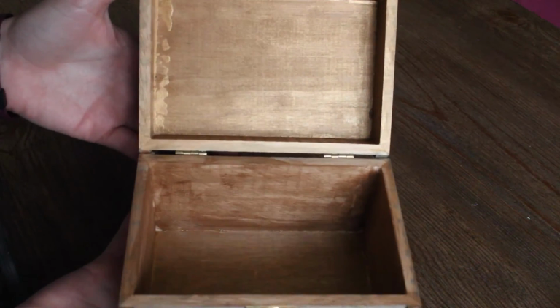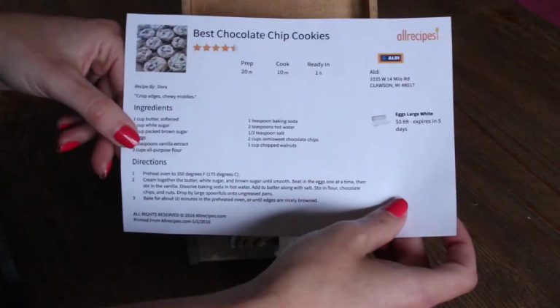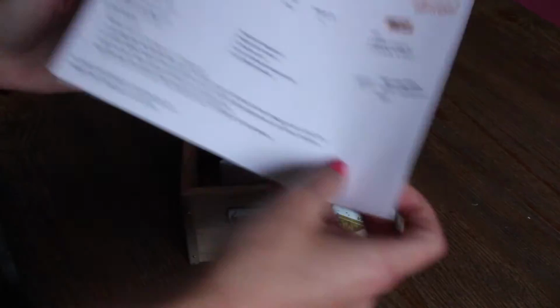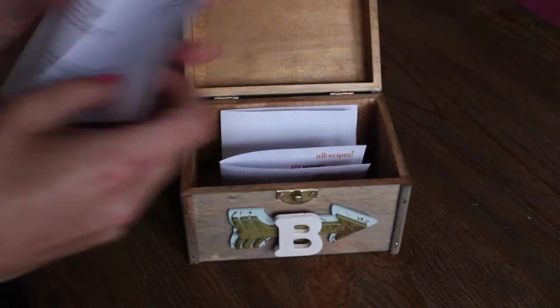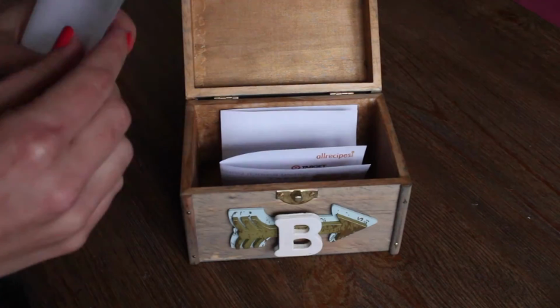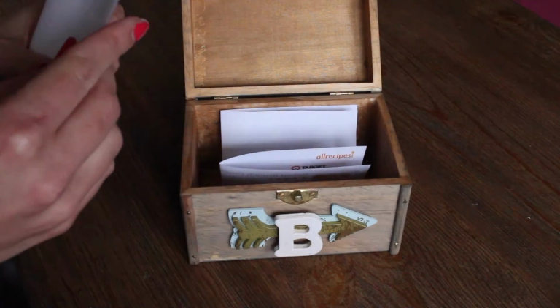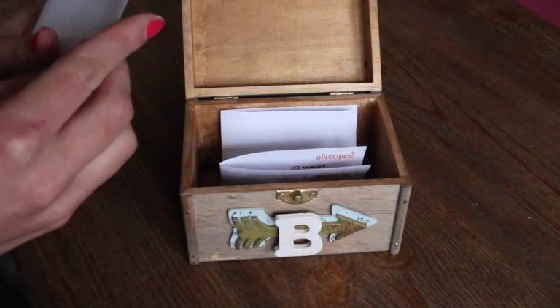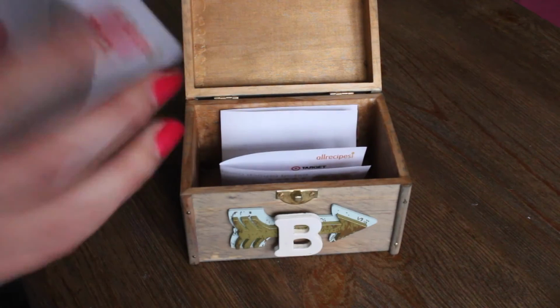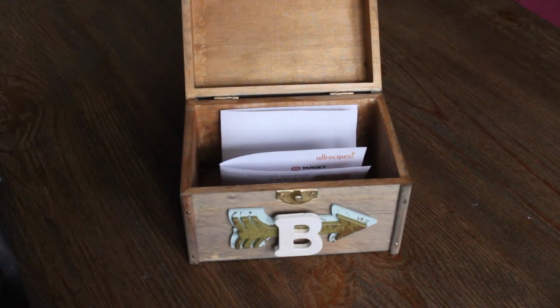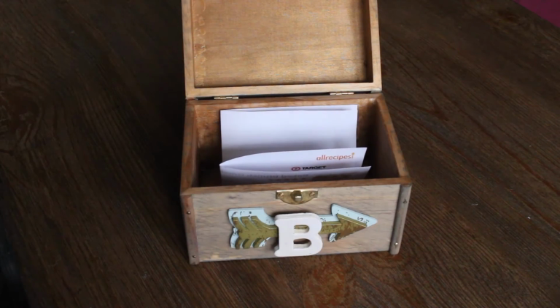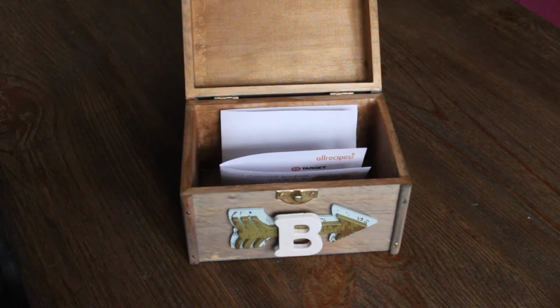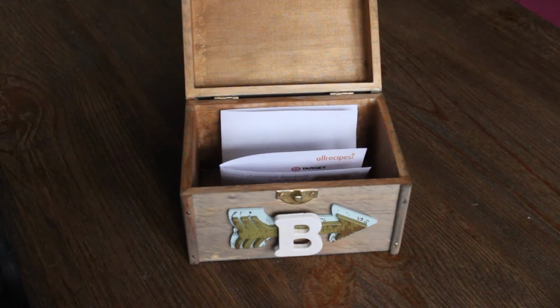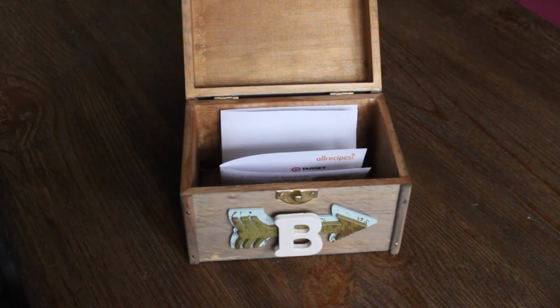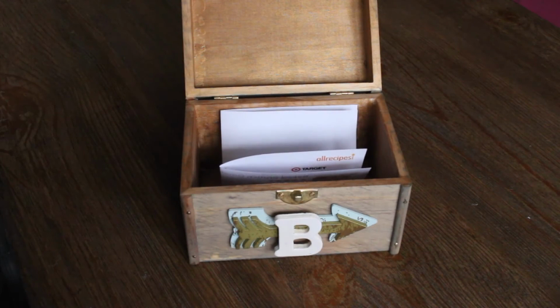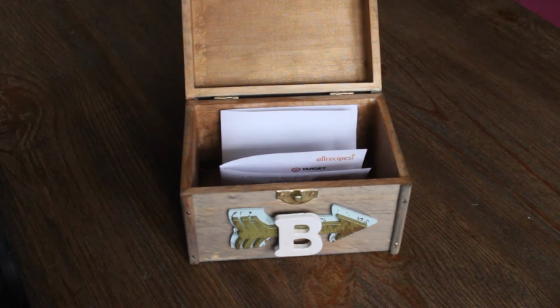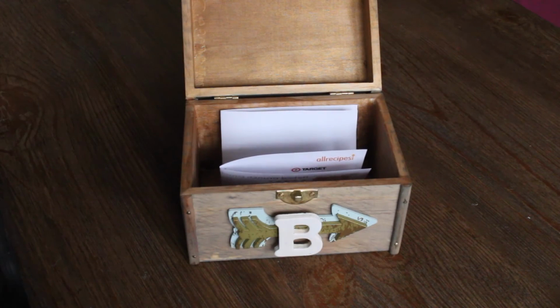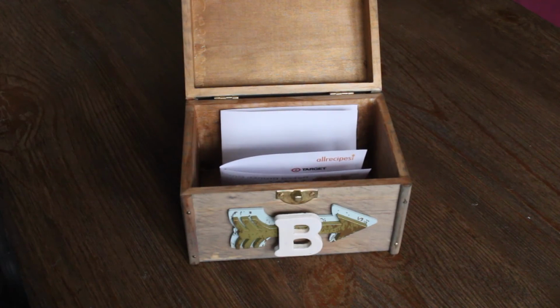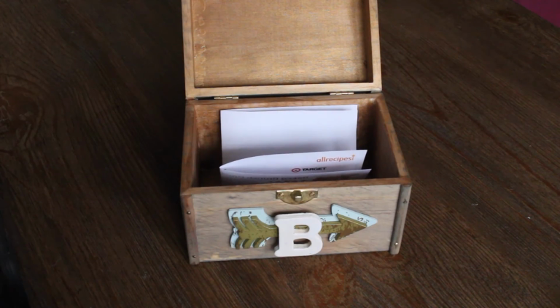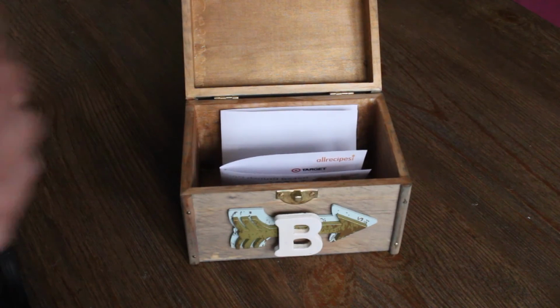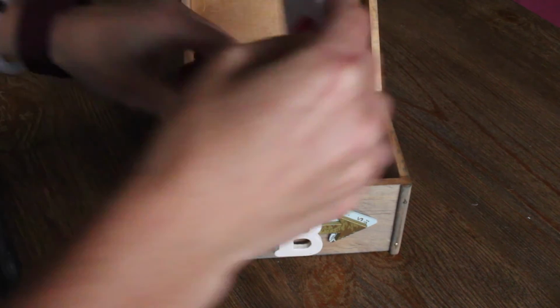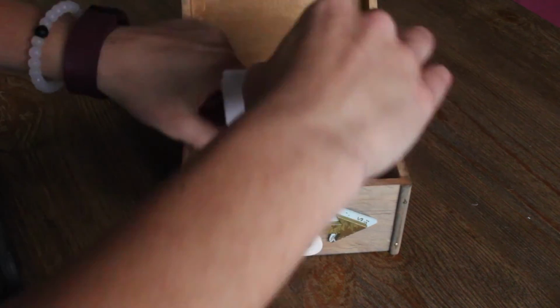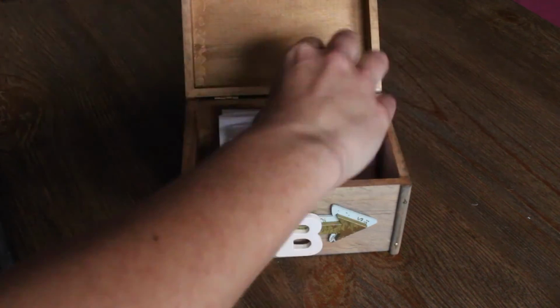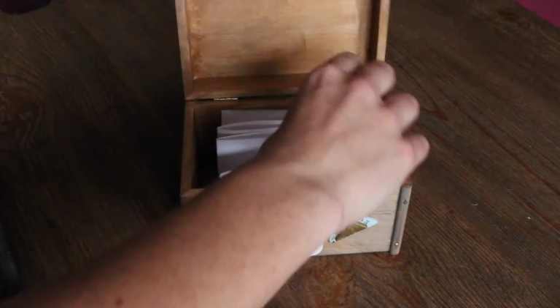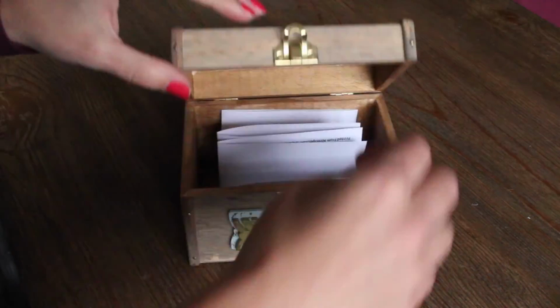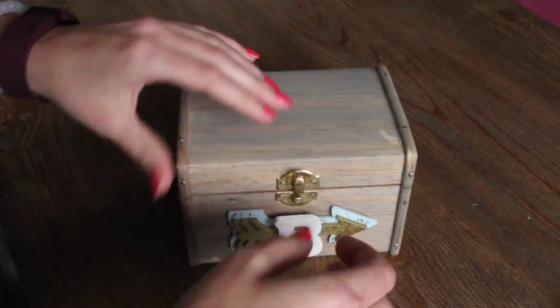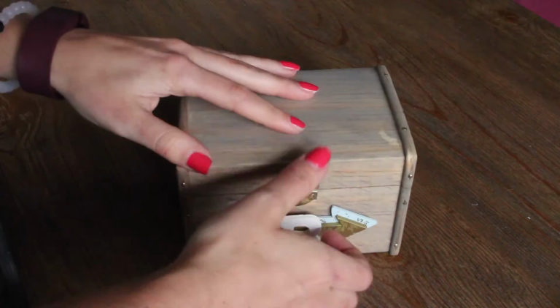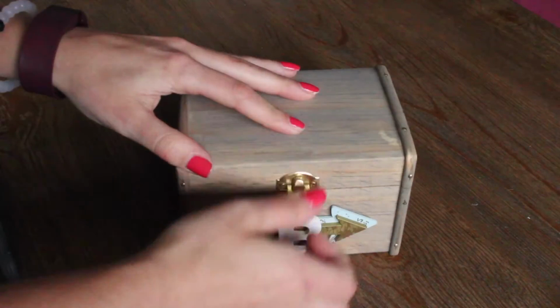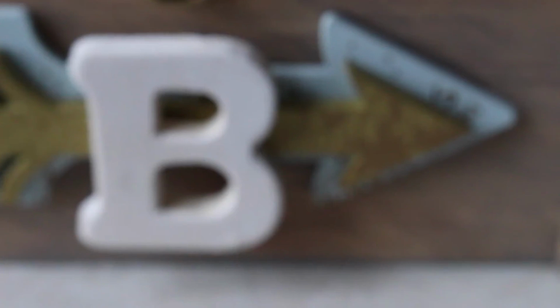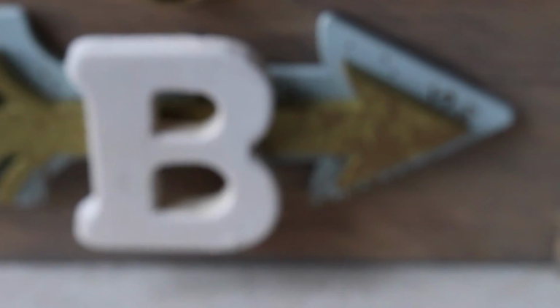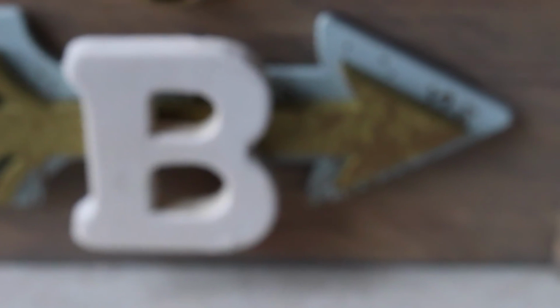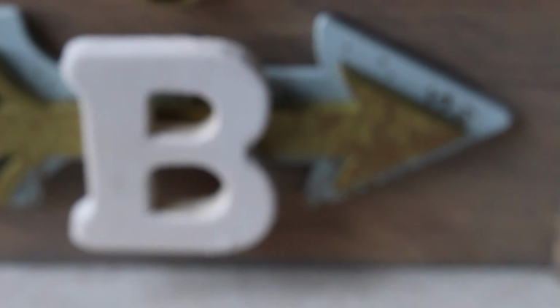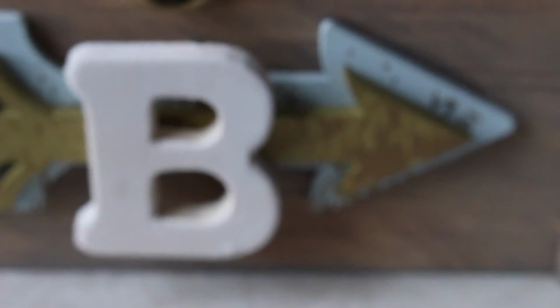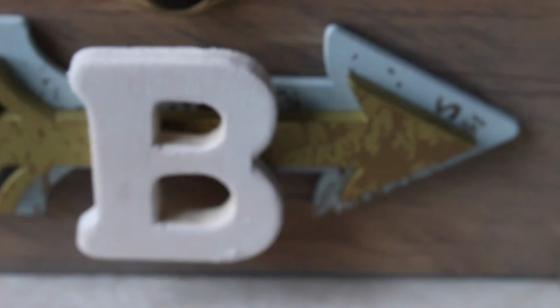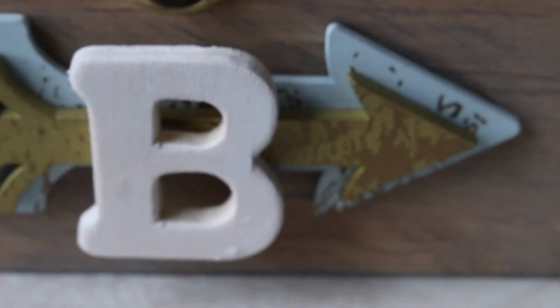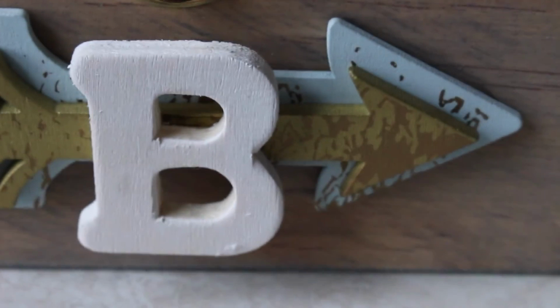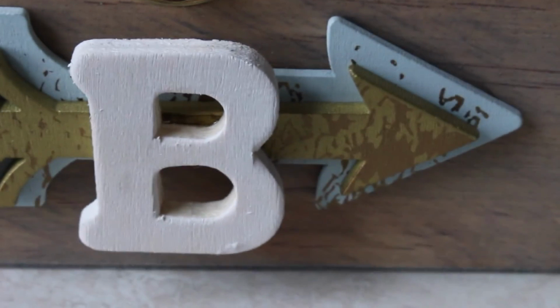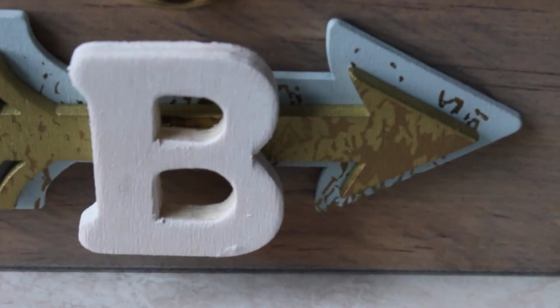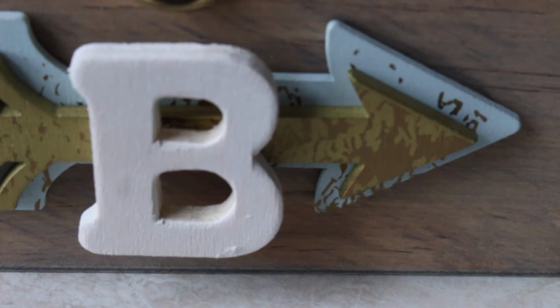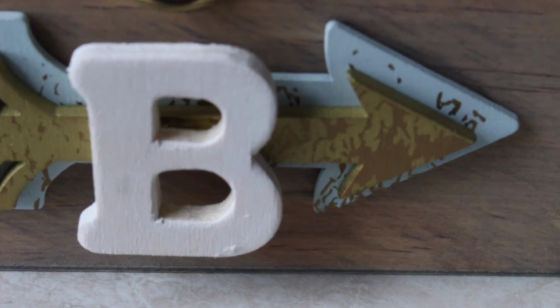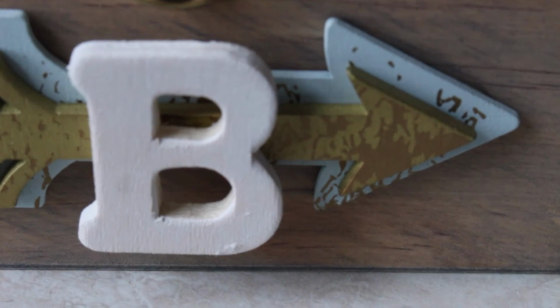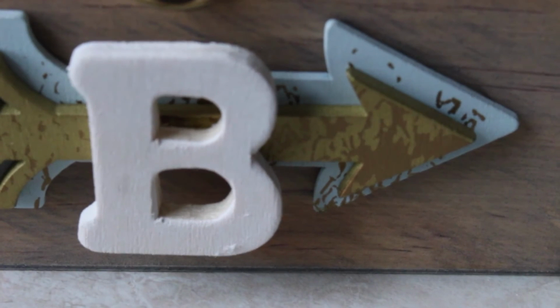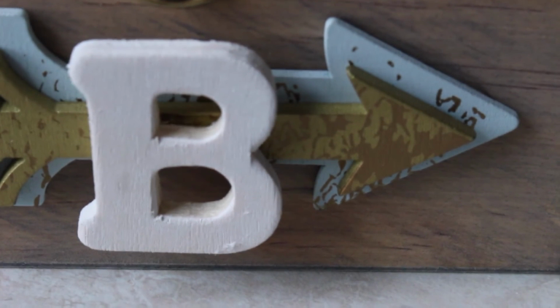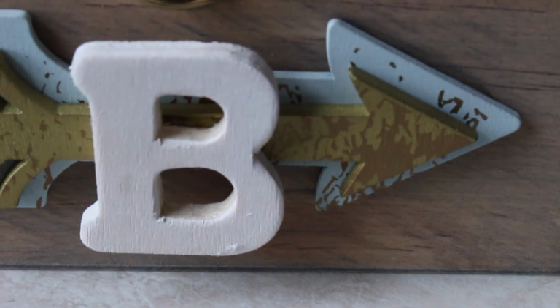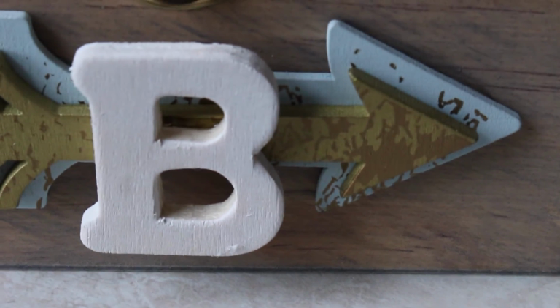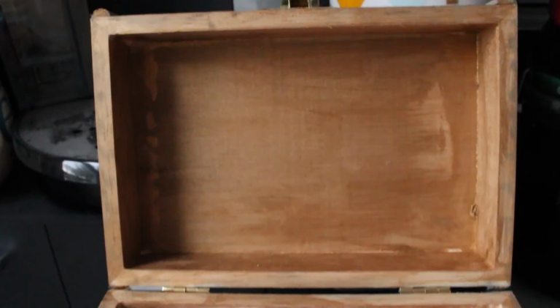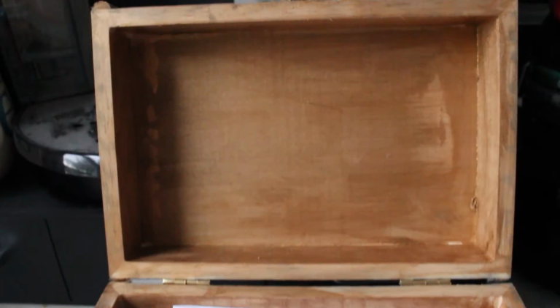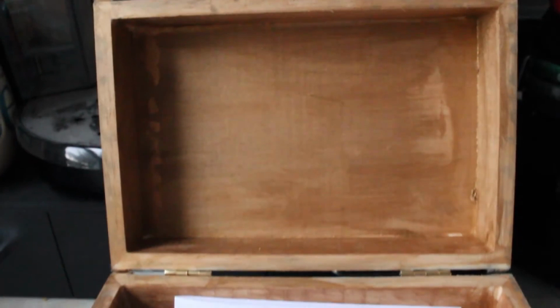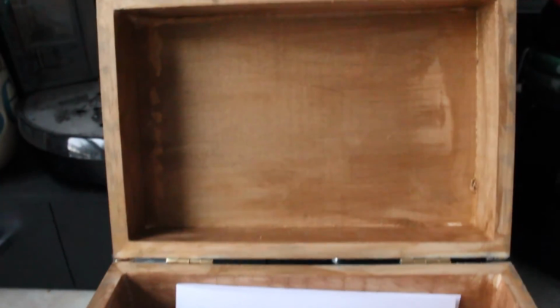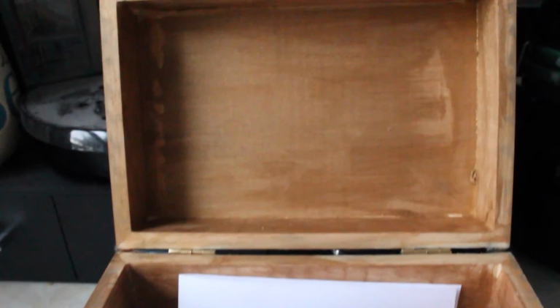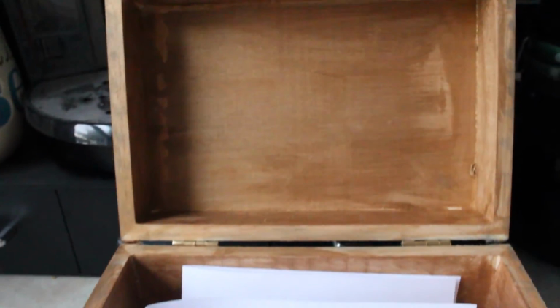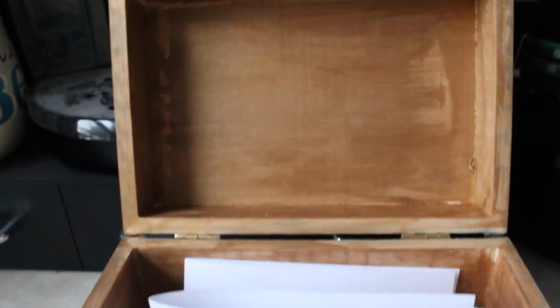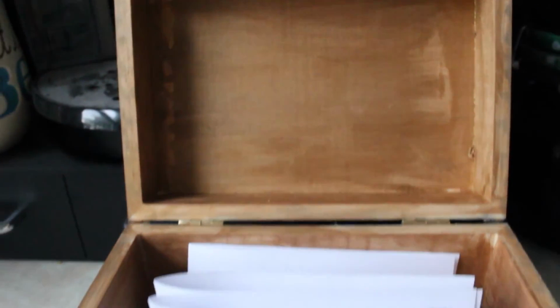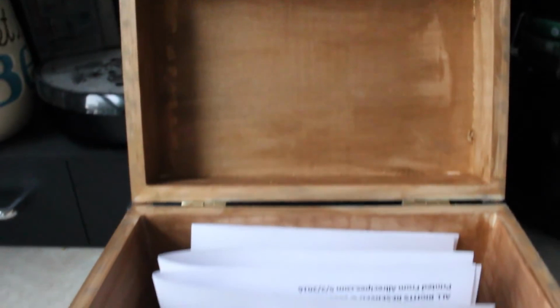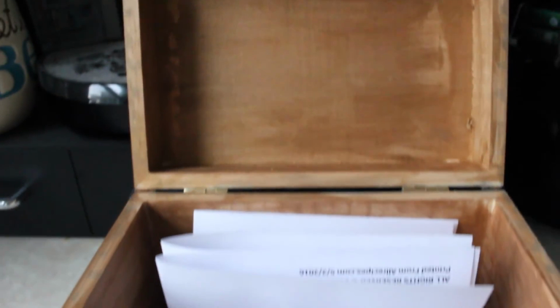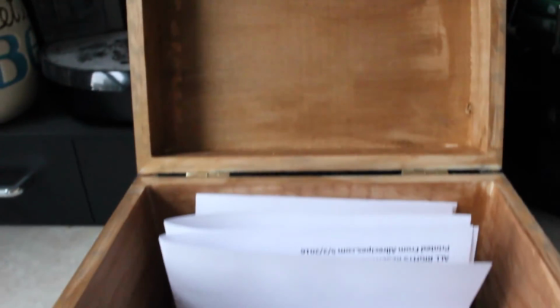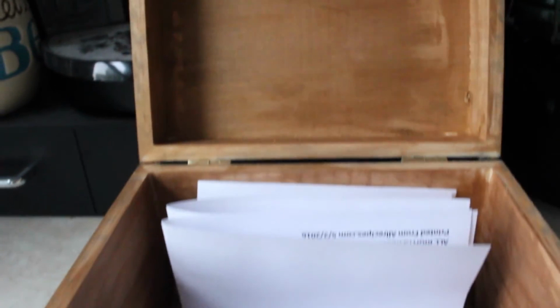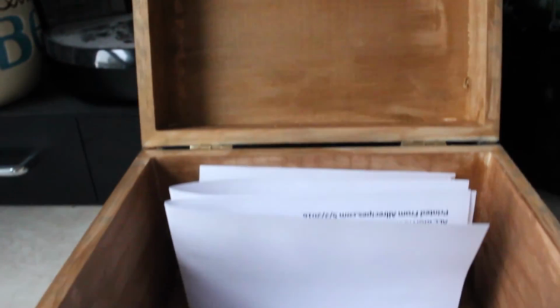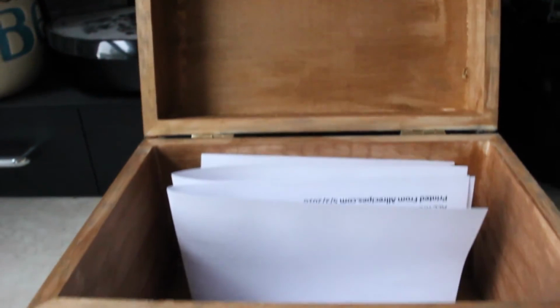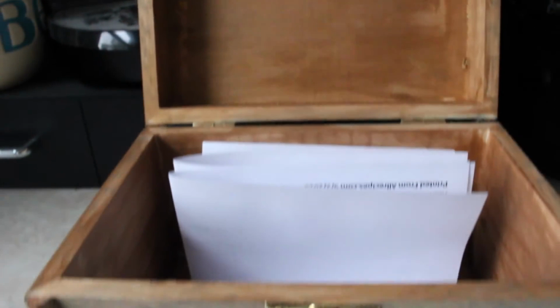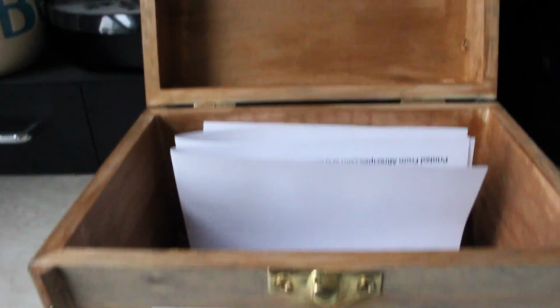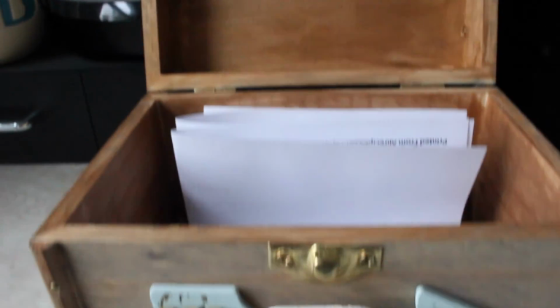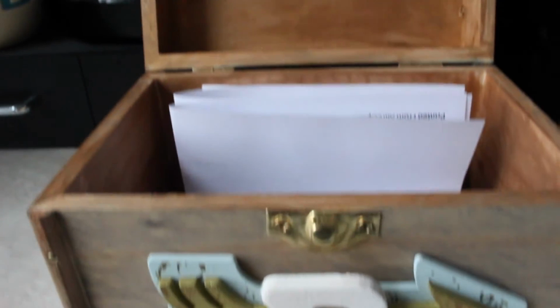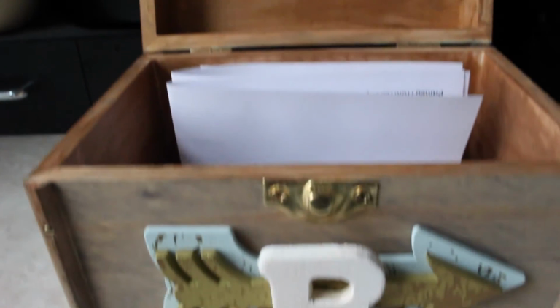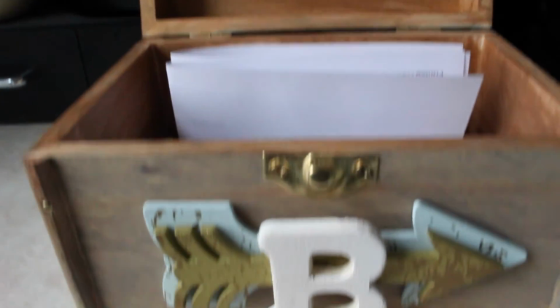If you'd like, you can add your favorite recipes in the box. And that's it — a thoughtful gift for mom on Mother's Day!